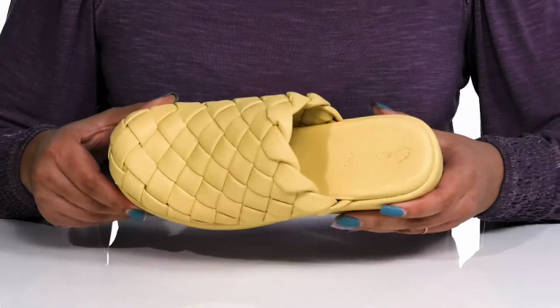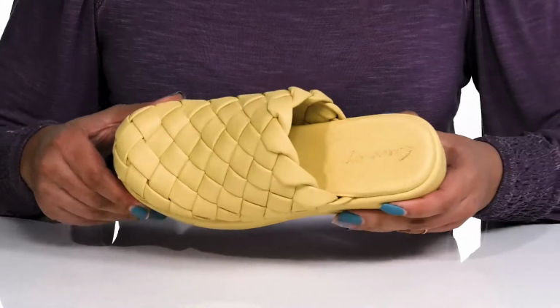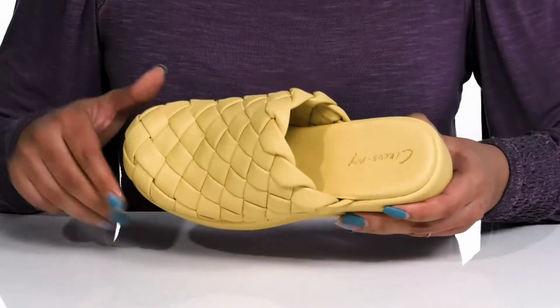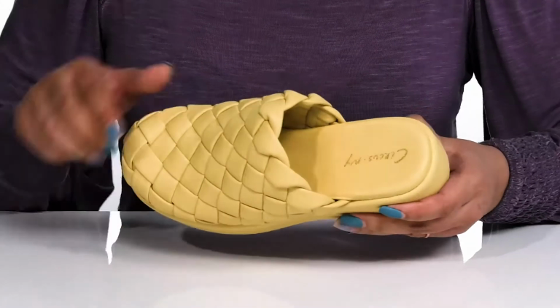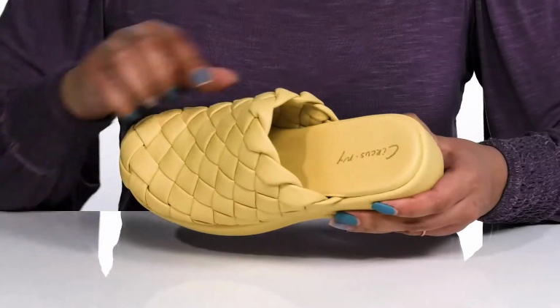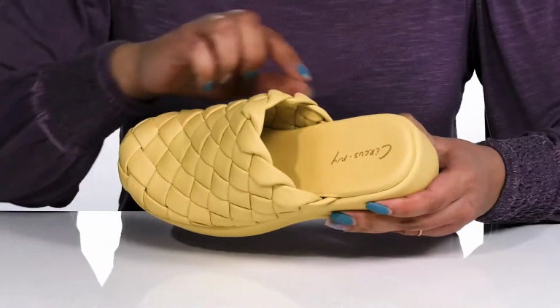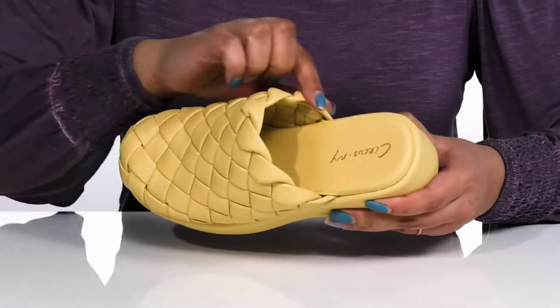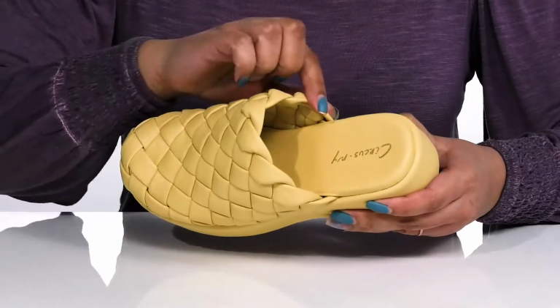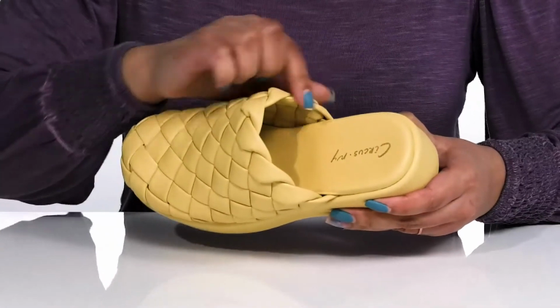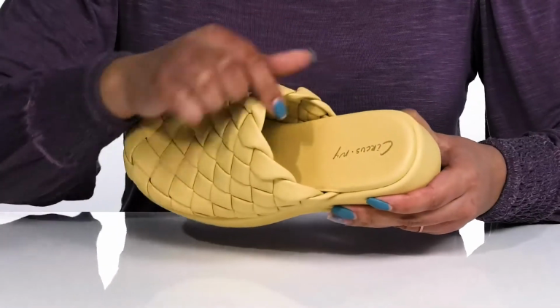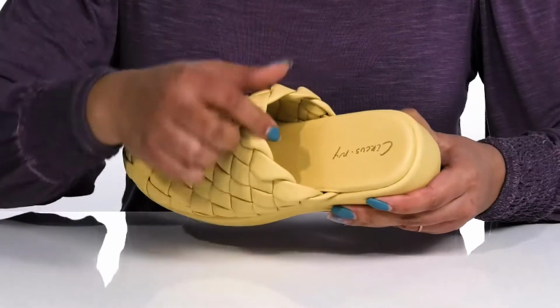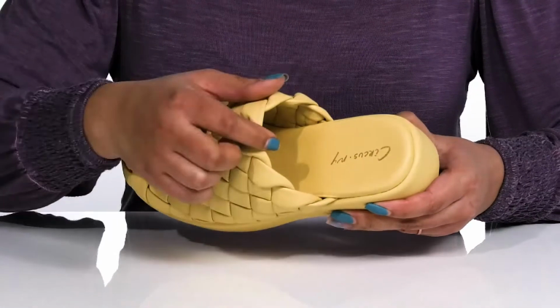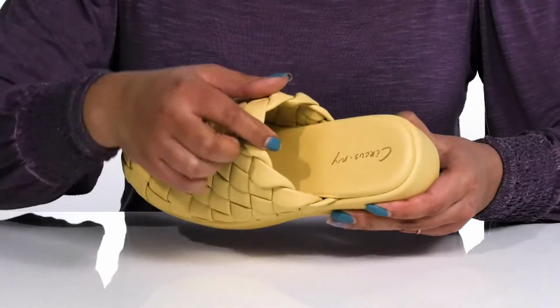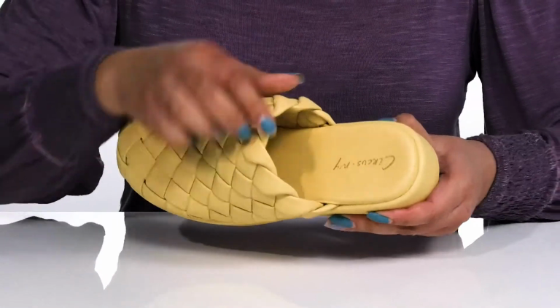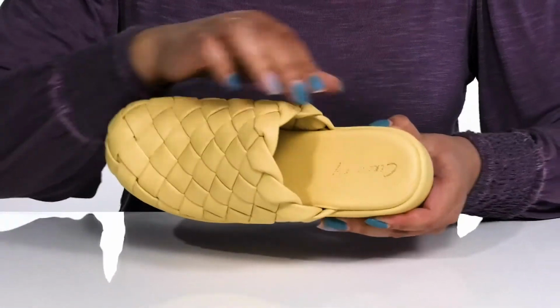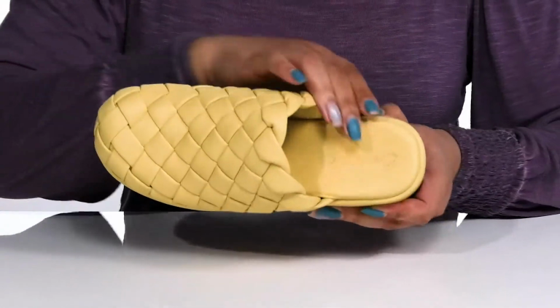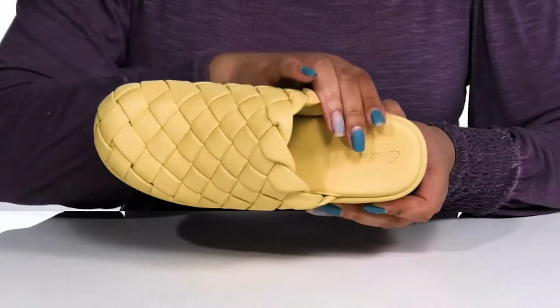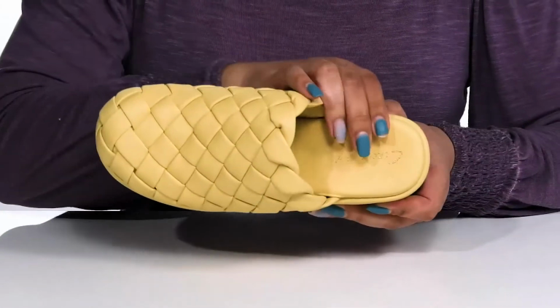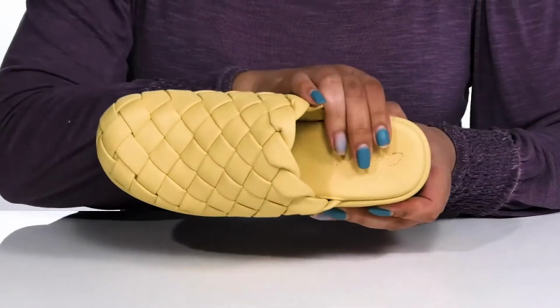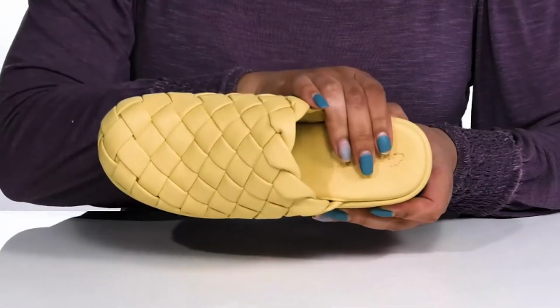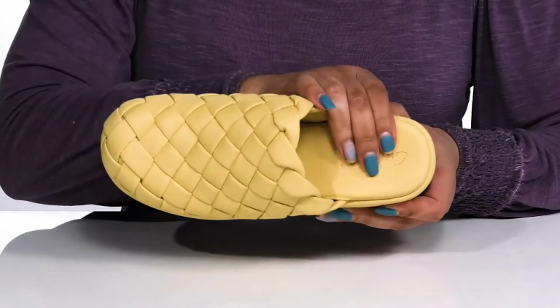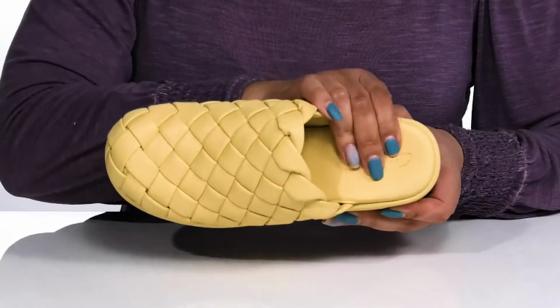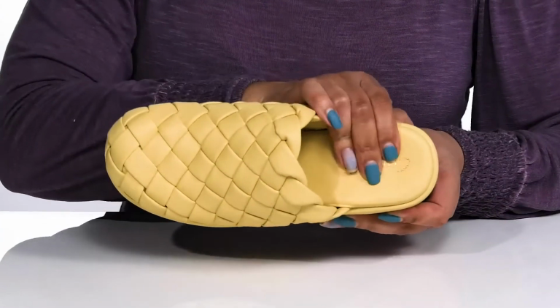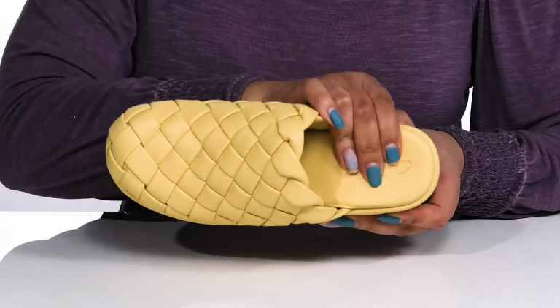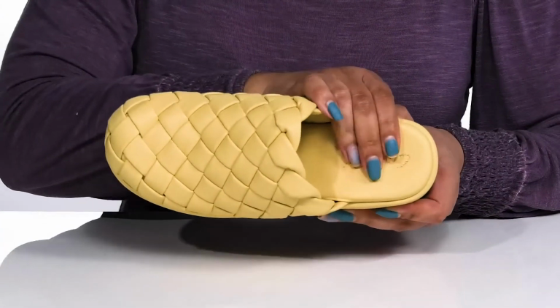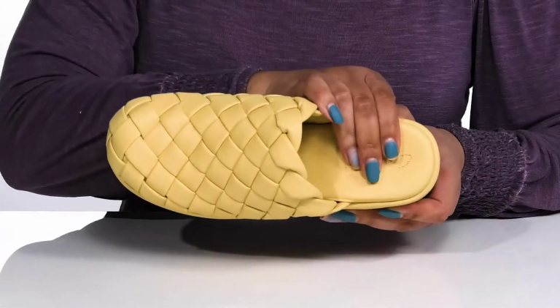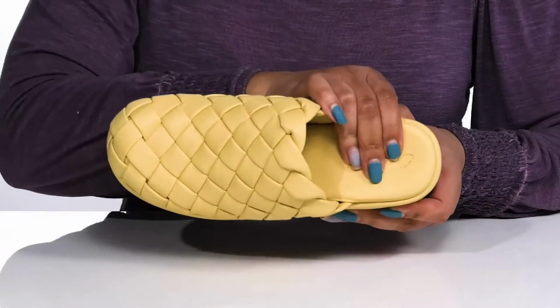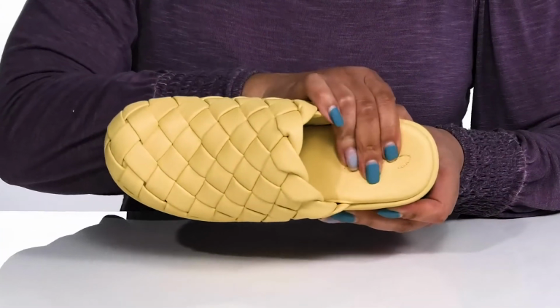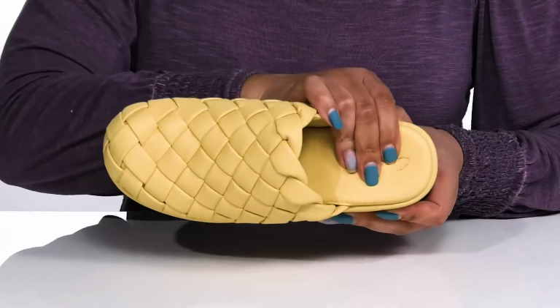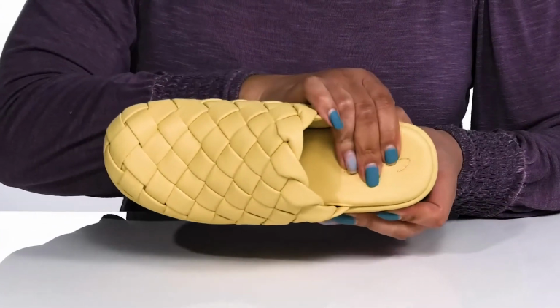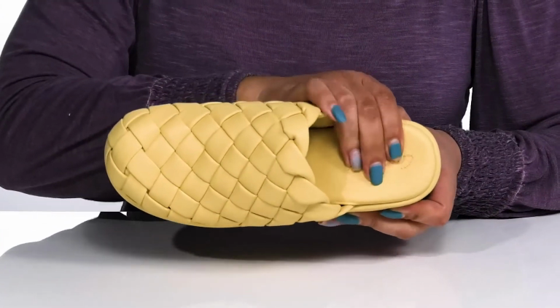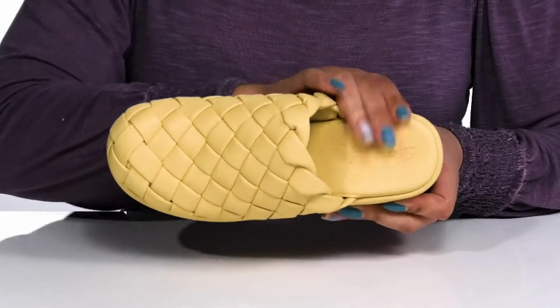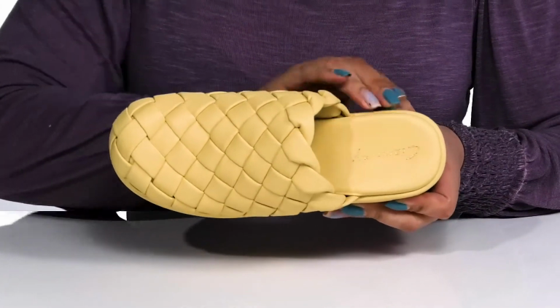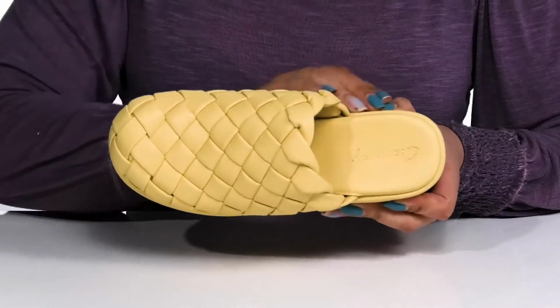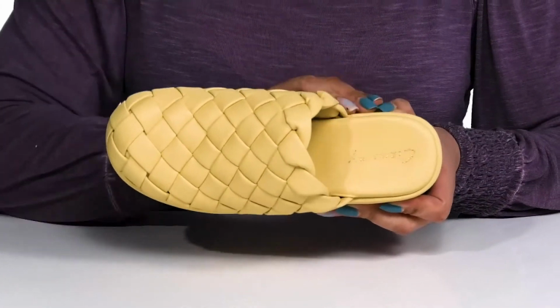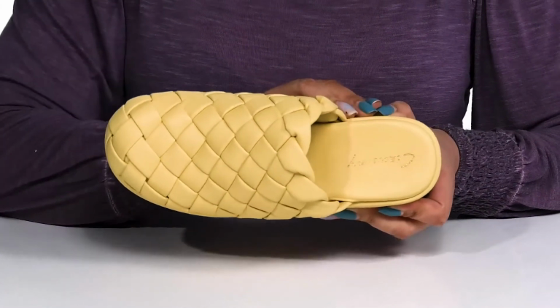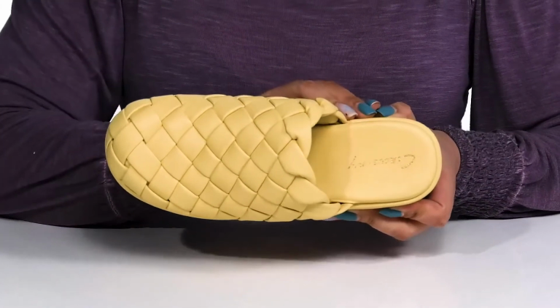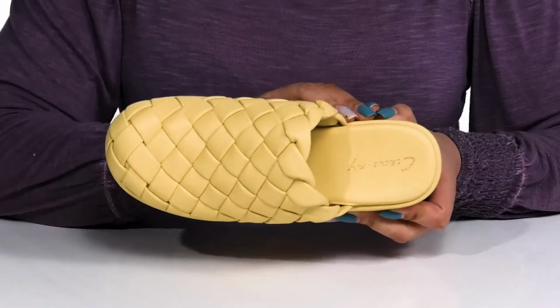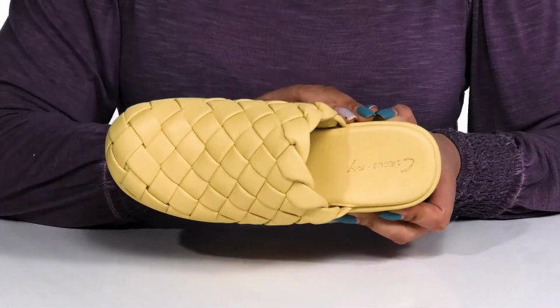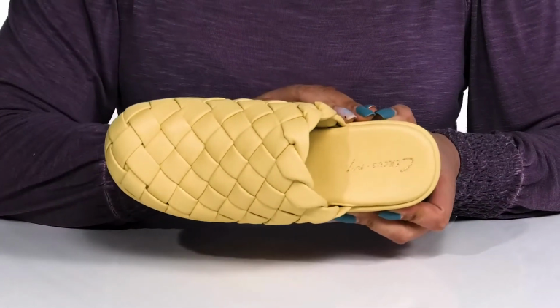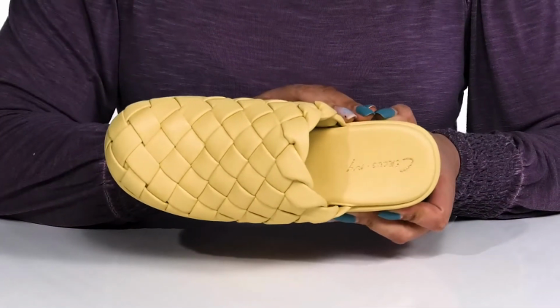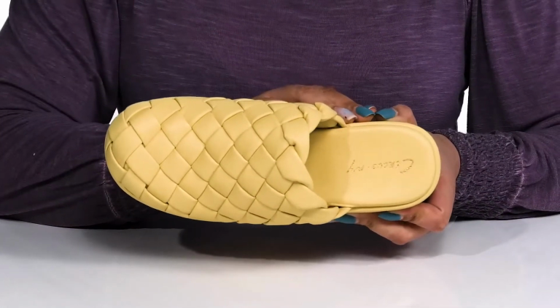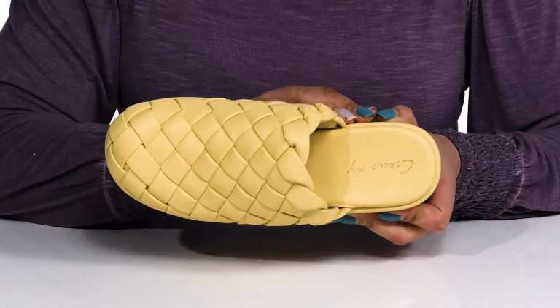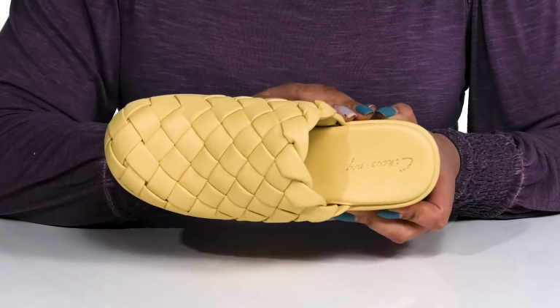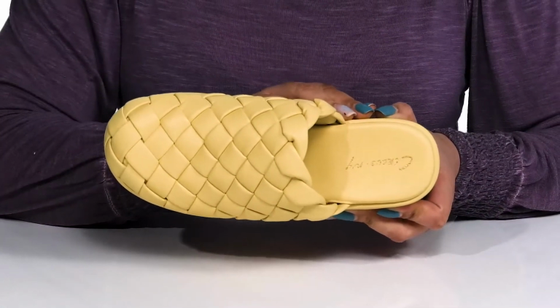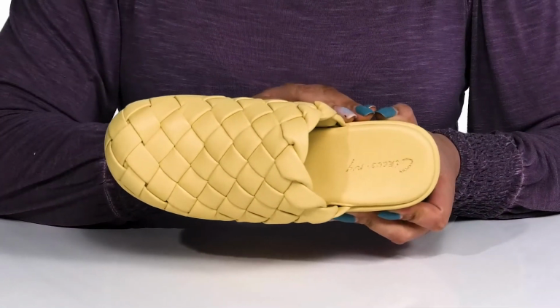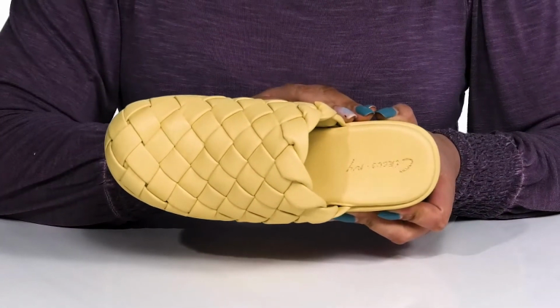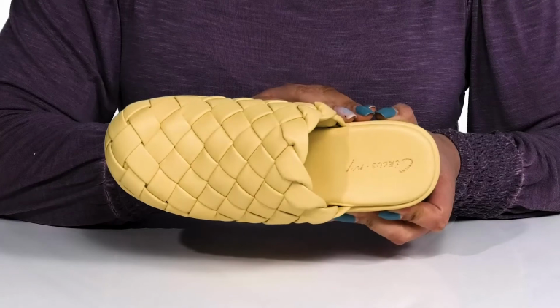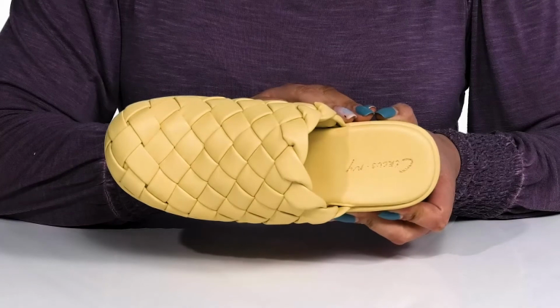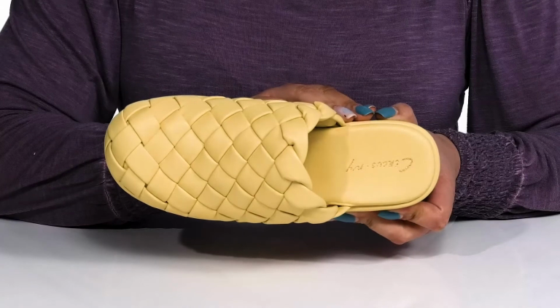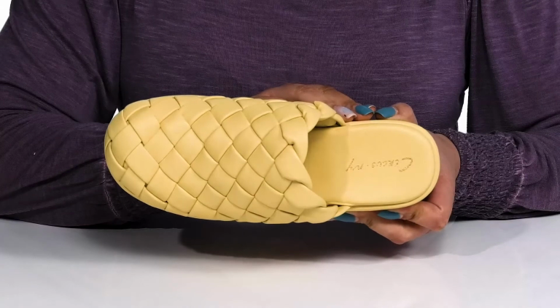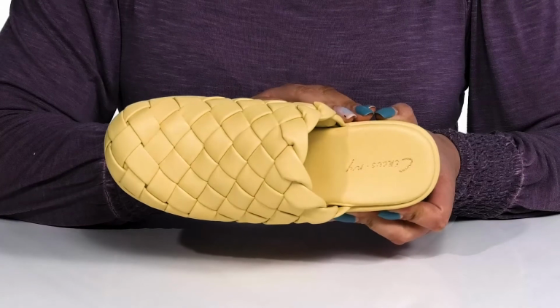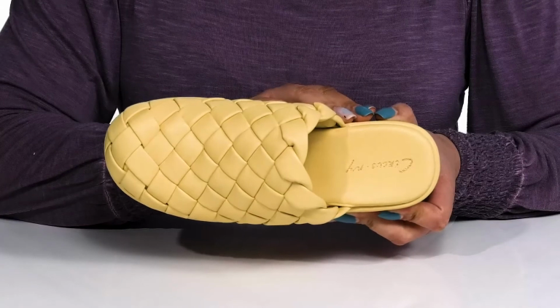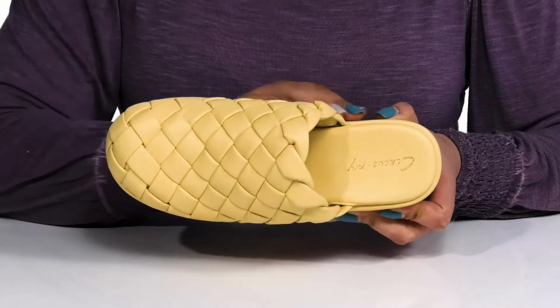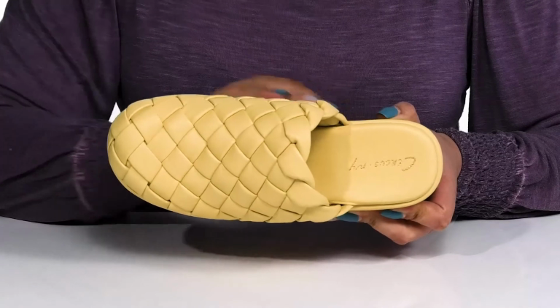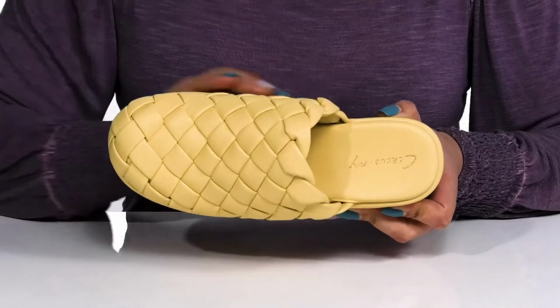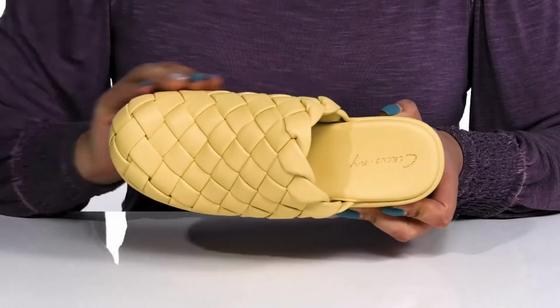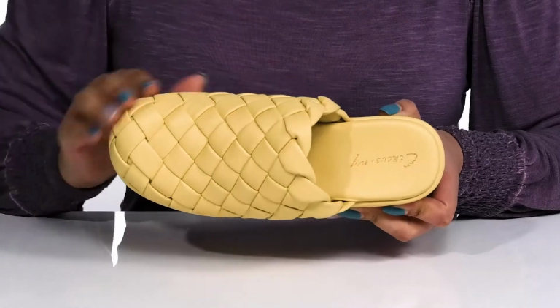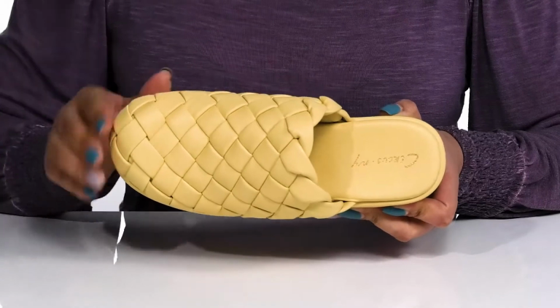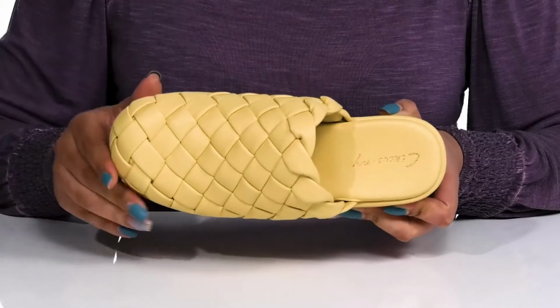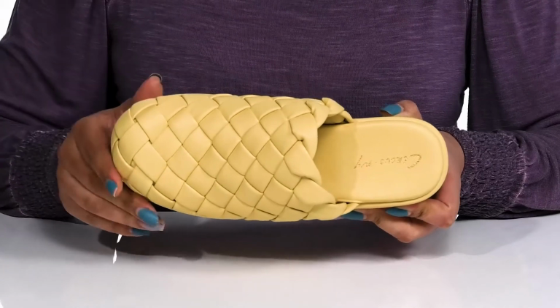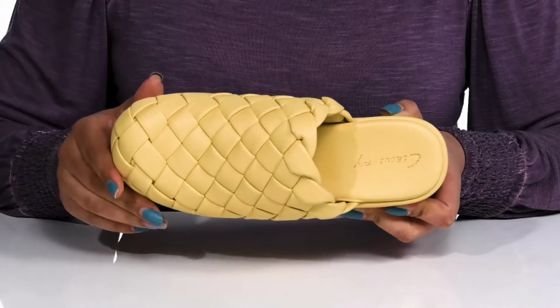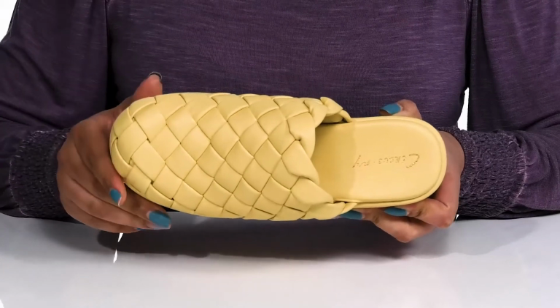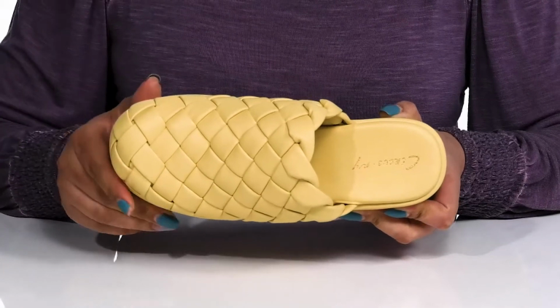Inside, there is a man-made lining with a generously cushioned footbed that molds to your feet, giving you maximum comfort throughout the day.